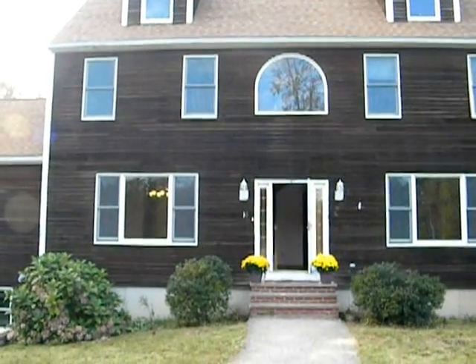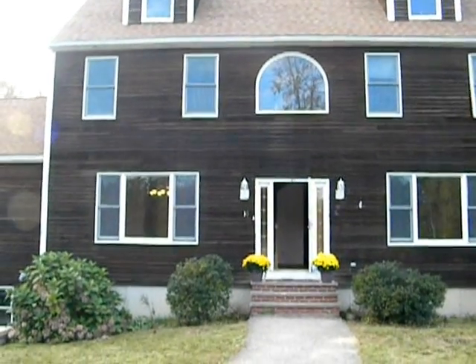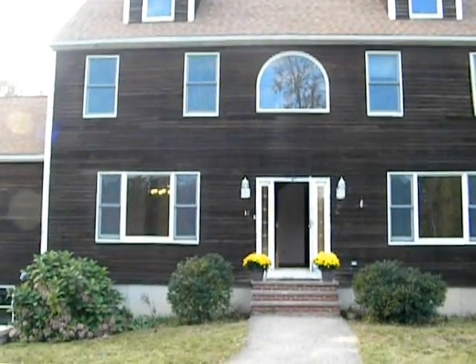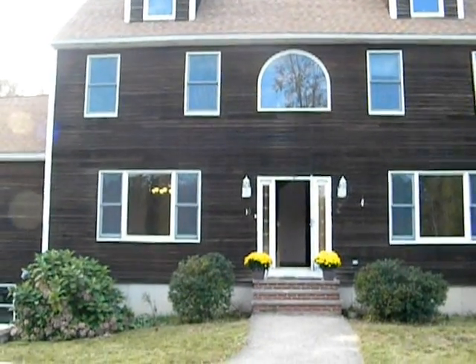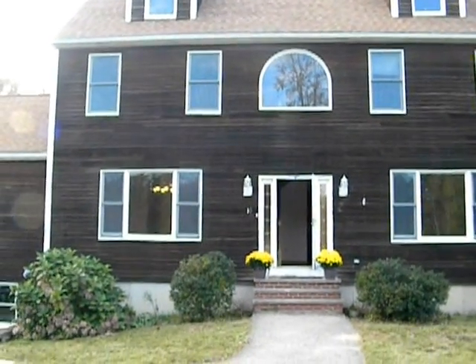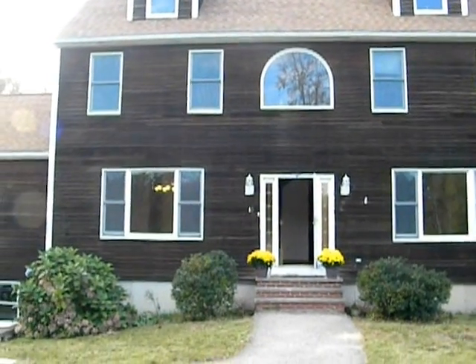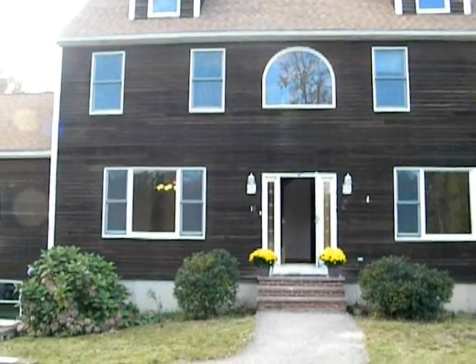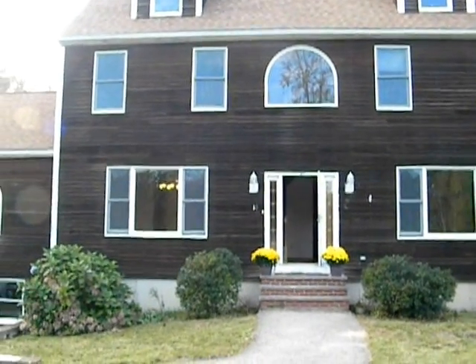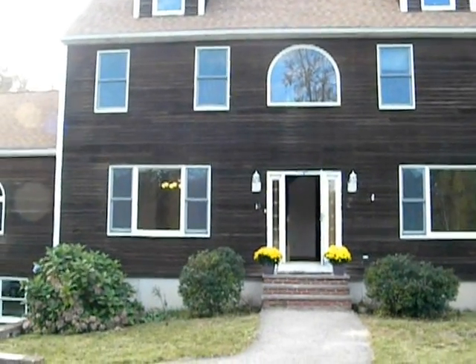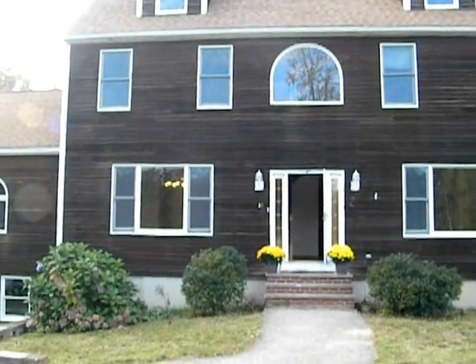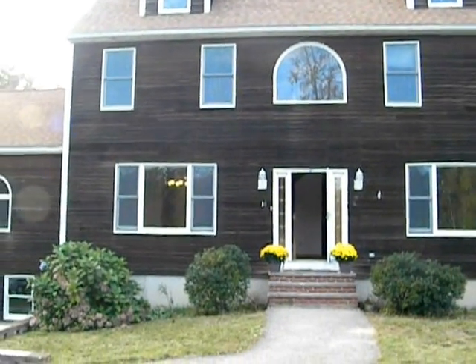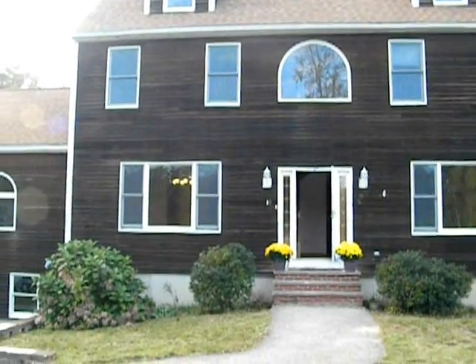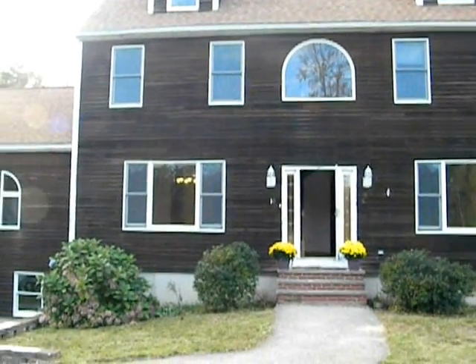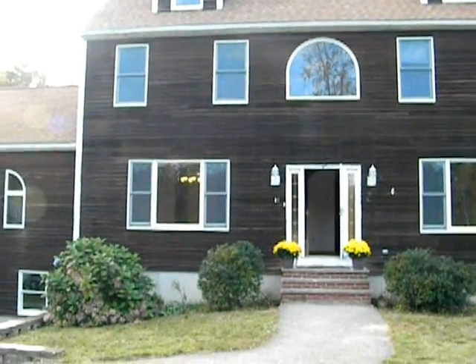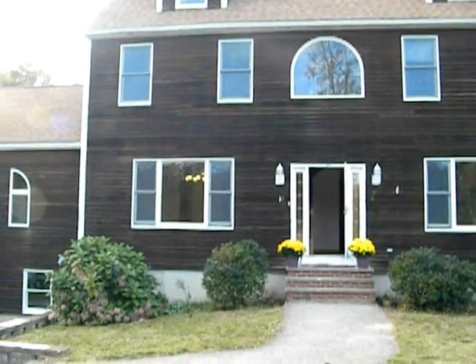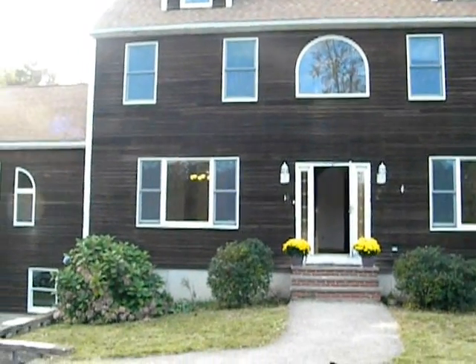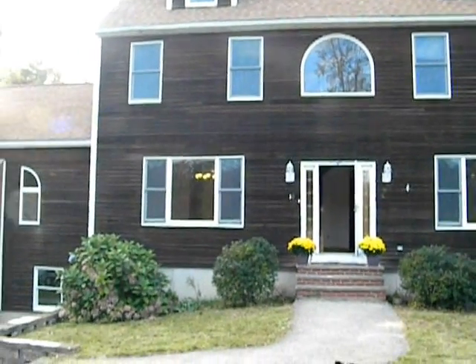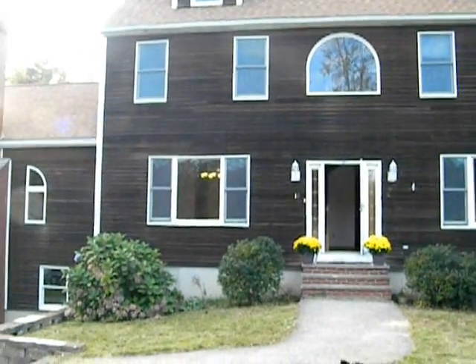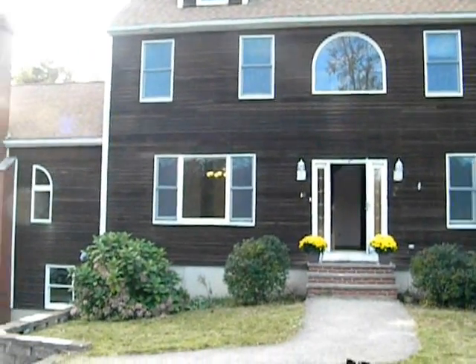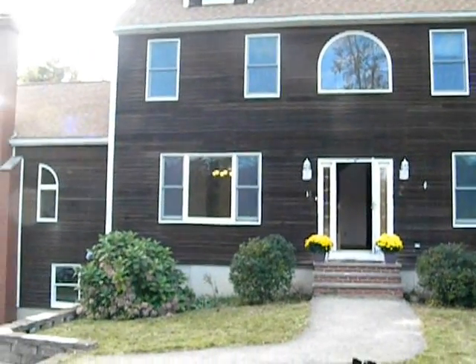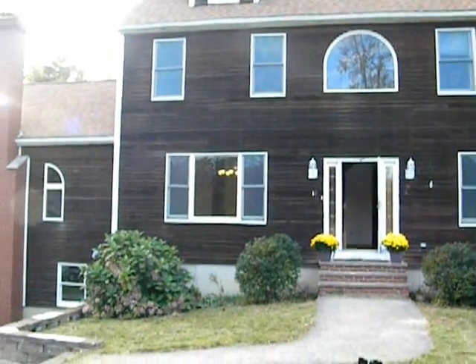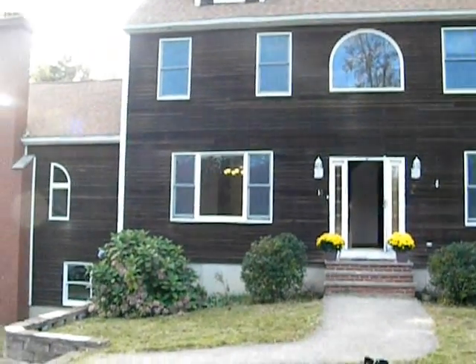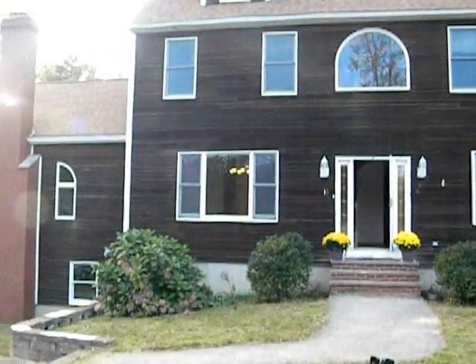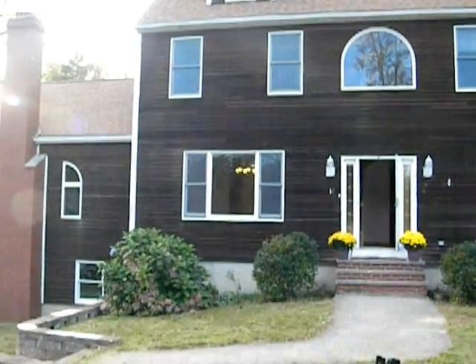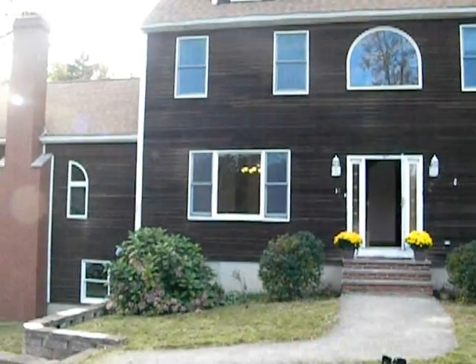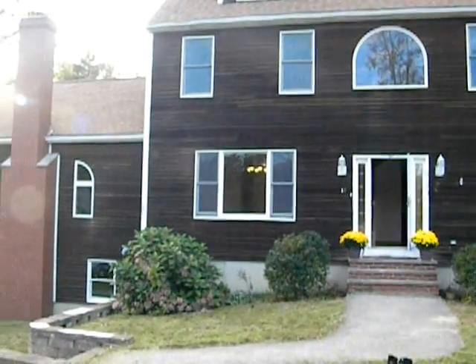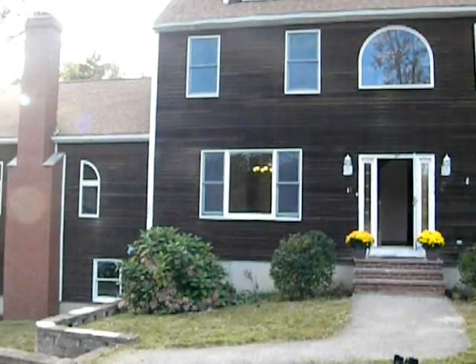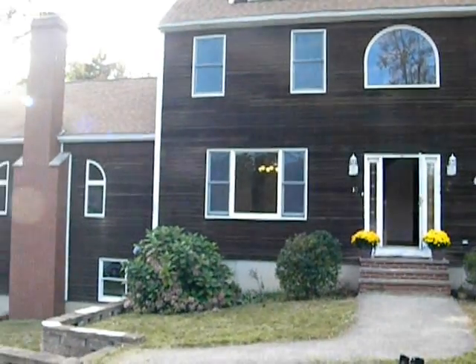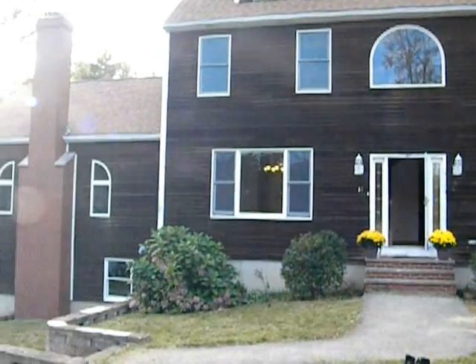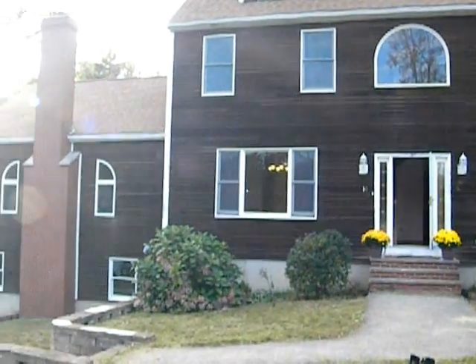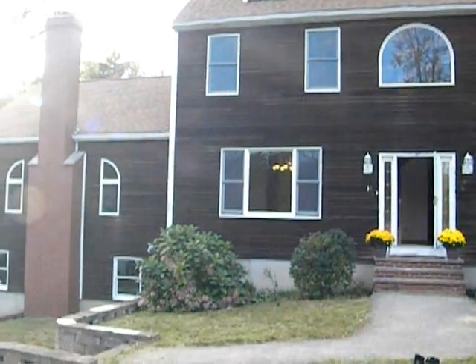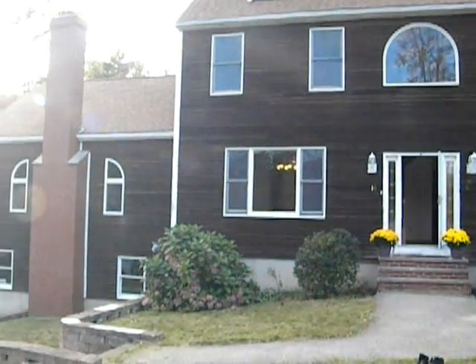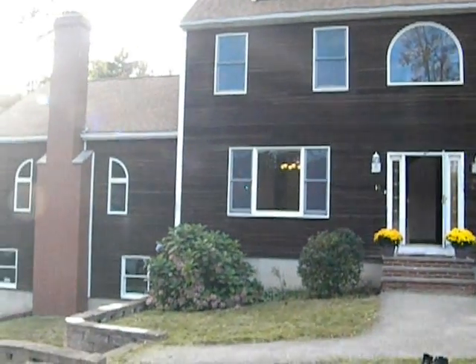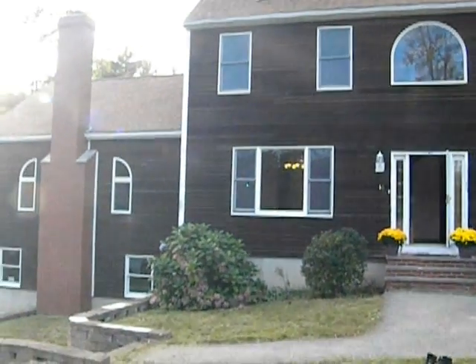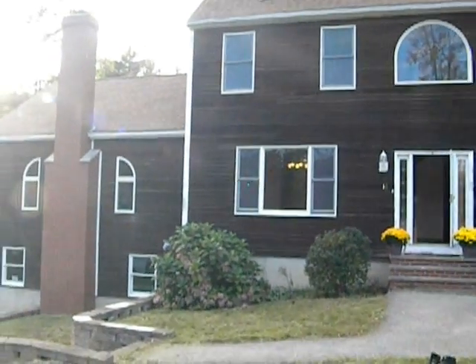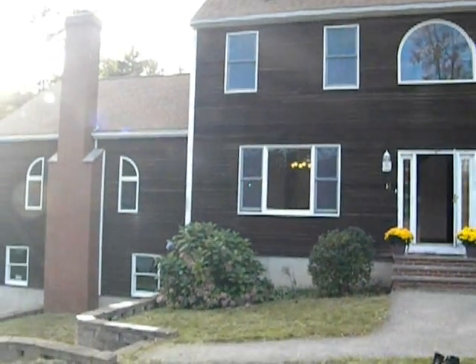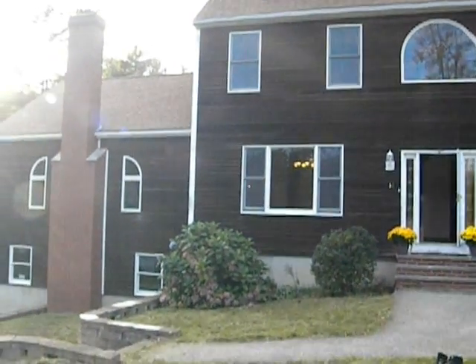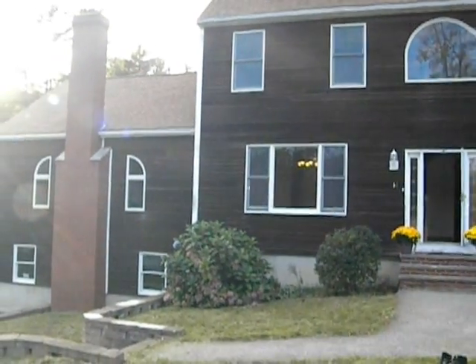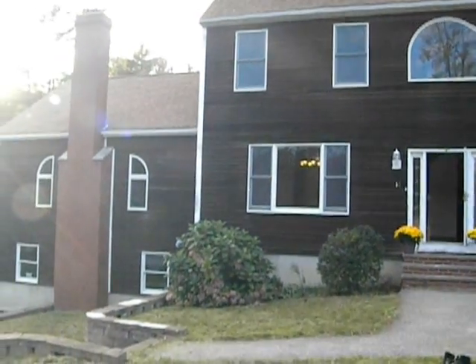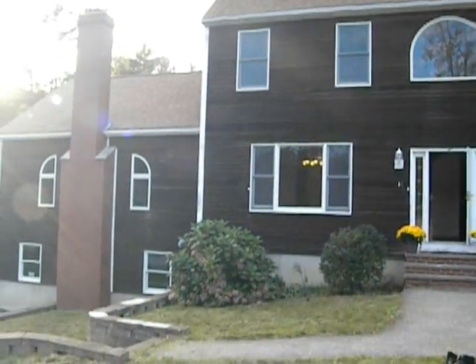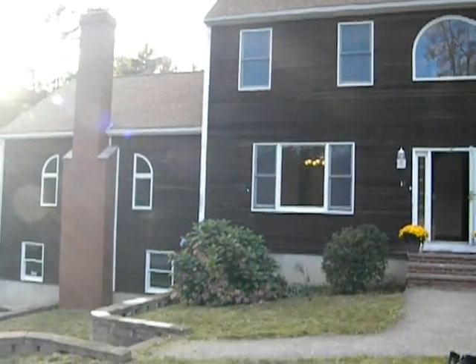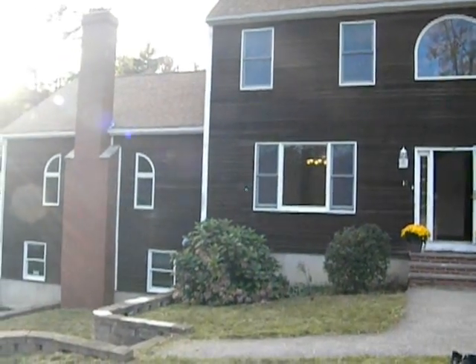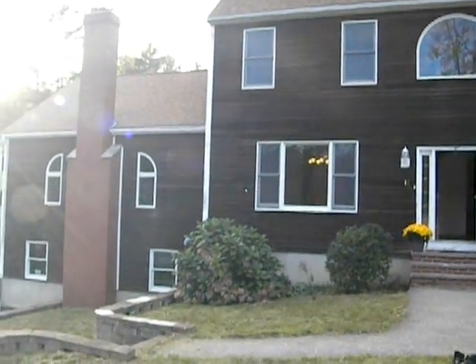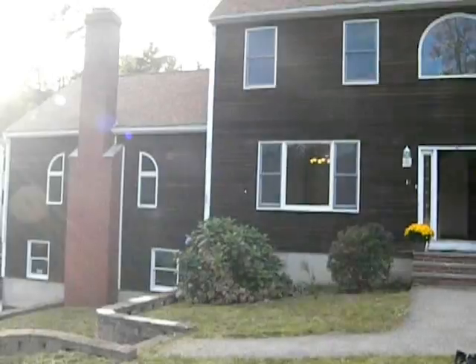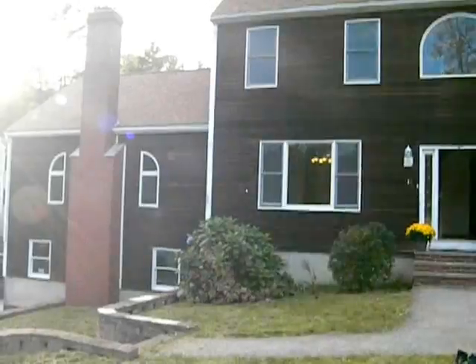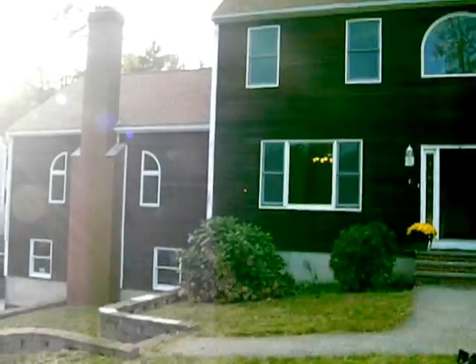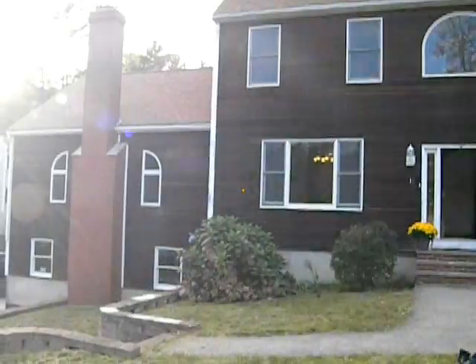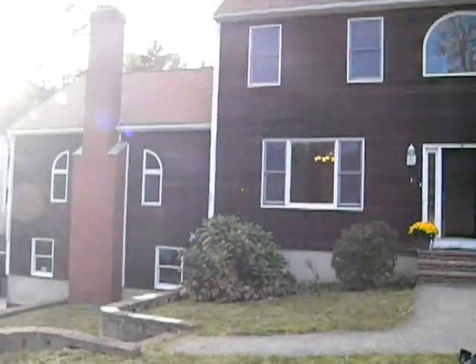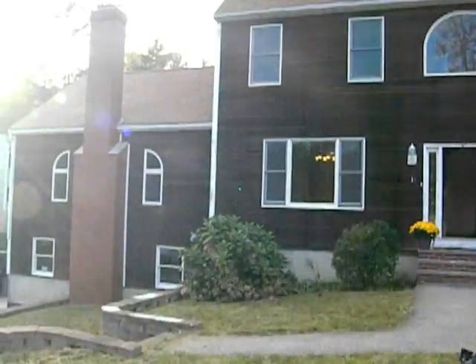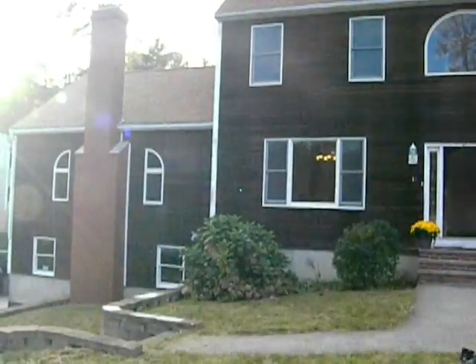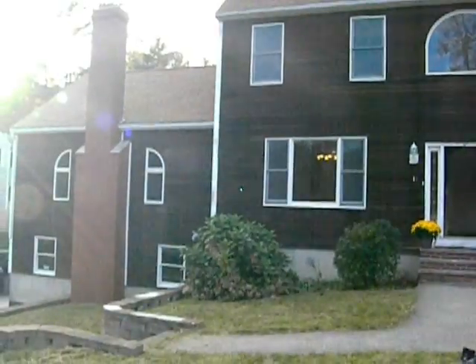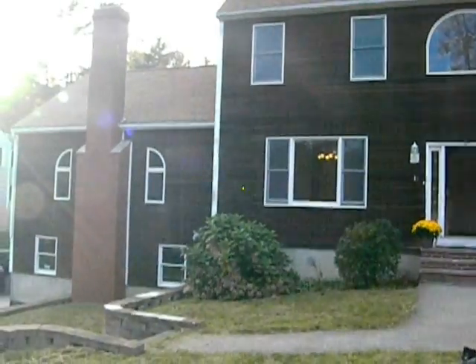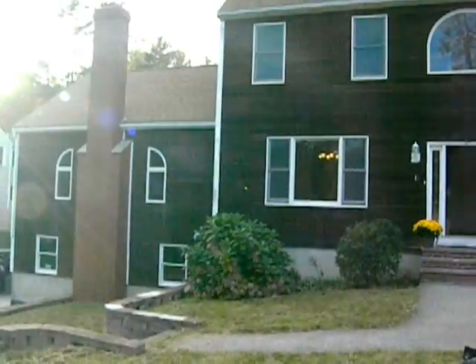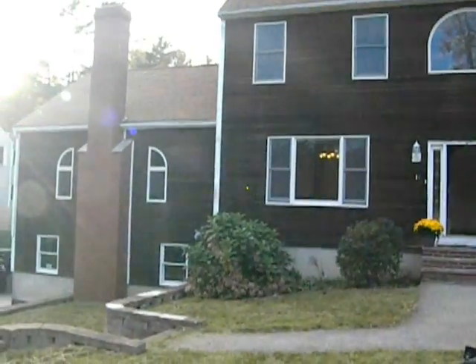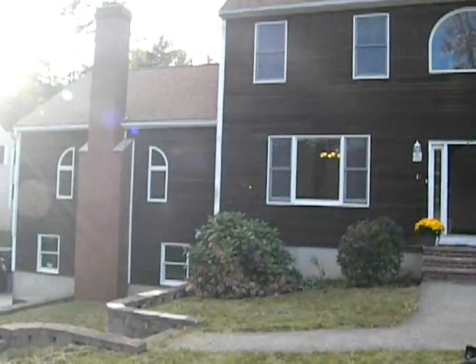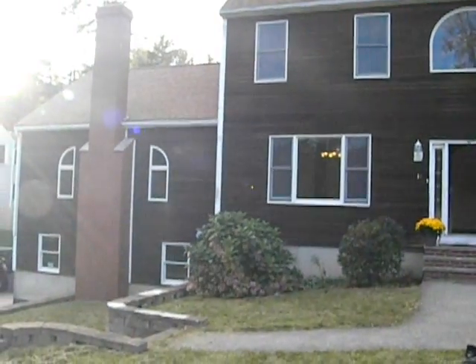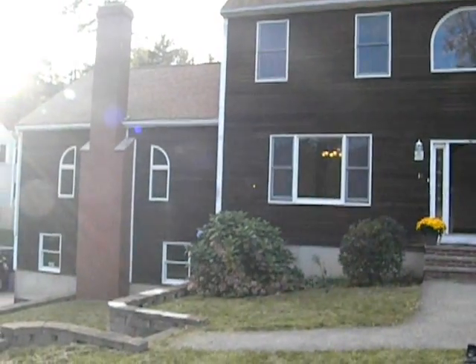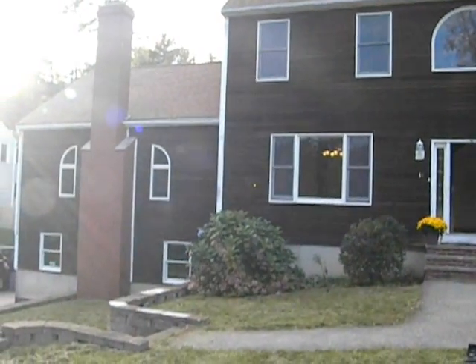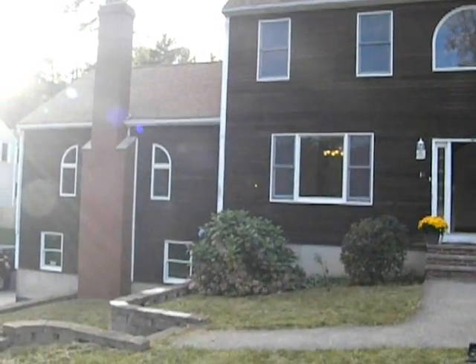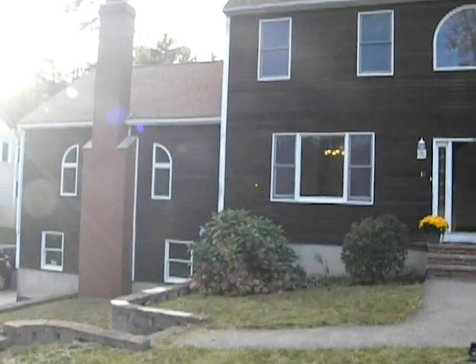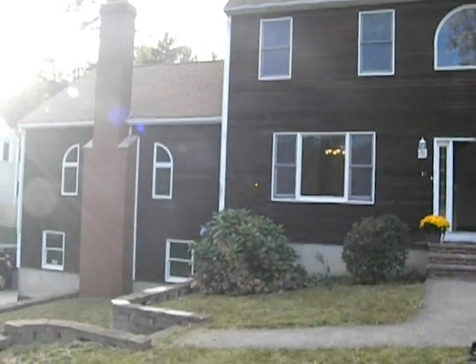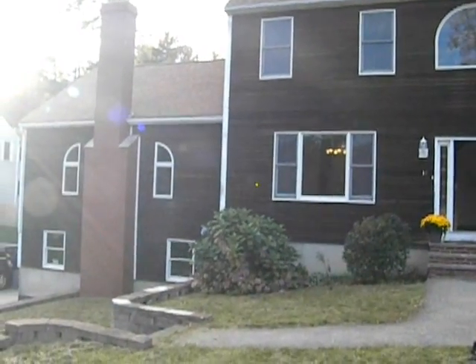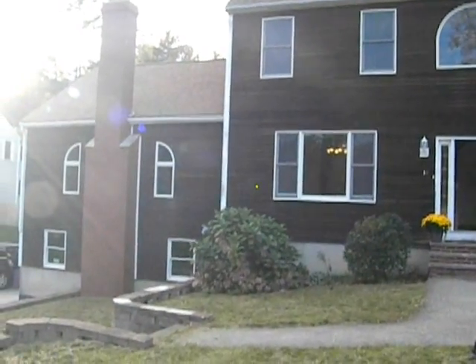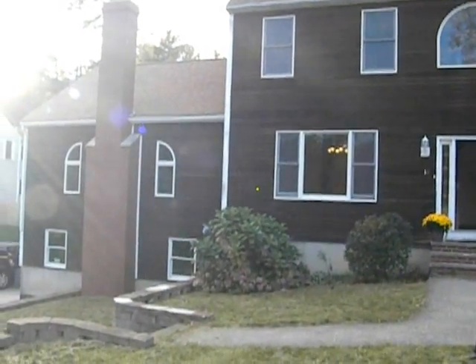Welcome to 10 Palace Drive, Salisbury, Mass. Located on a quiet cul-de-sac, this 10-room colonial has plenty of space for everyone.